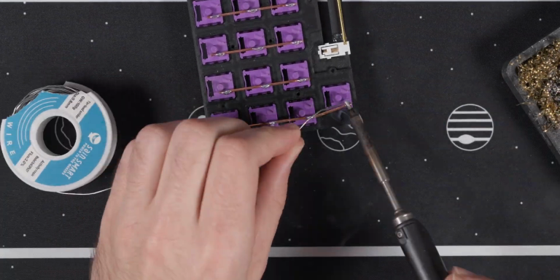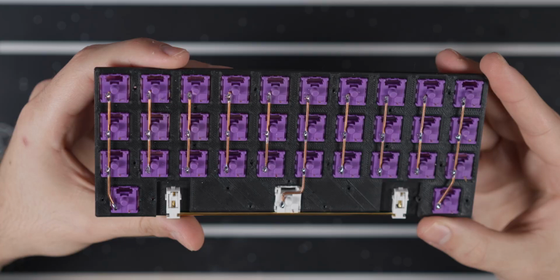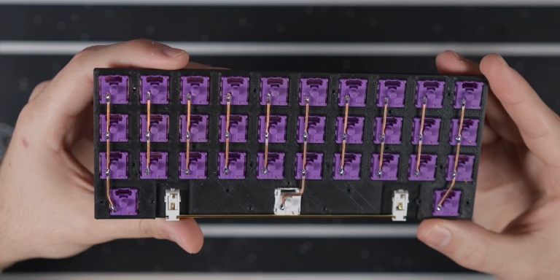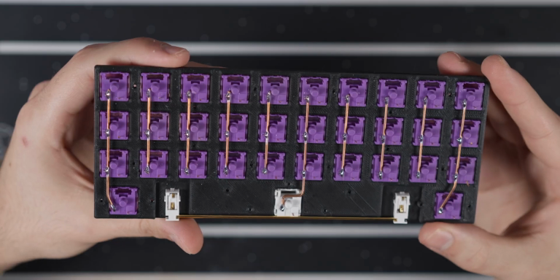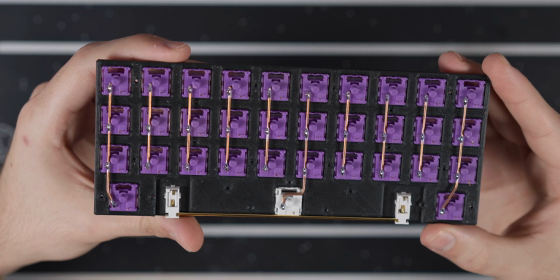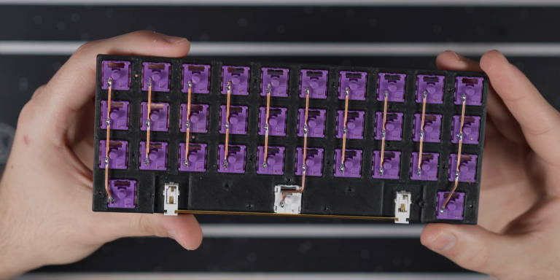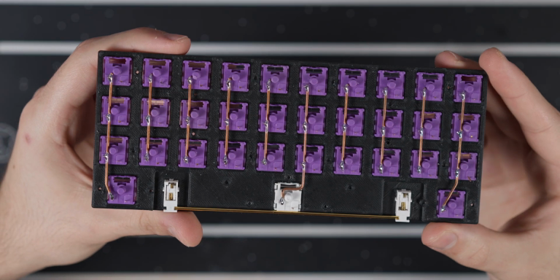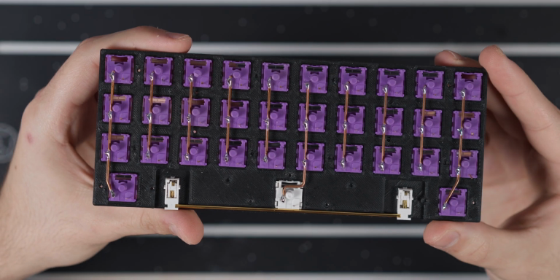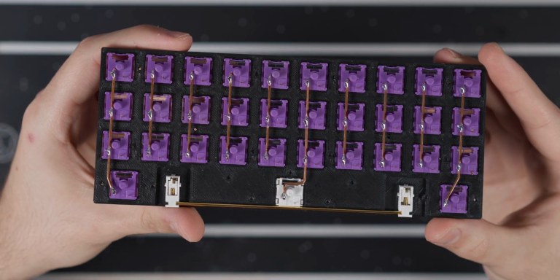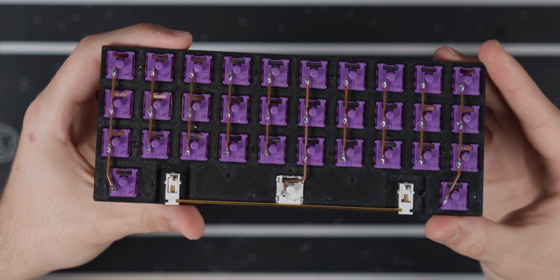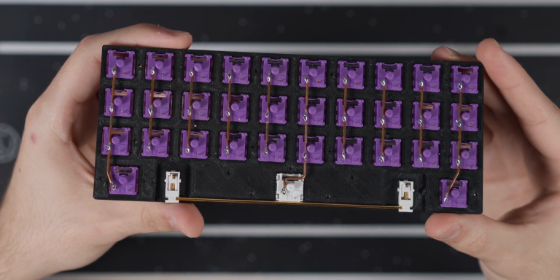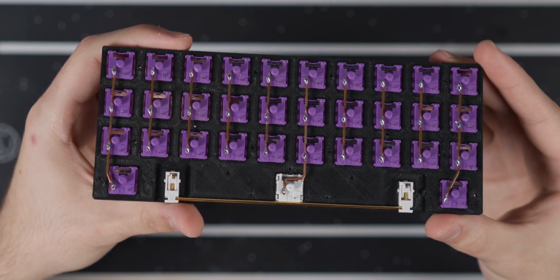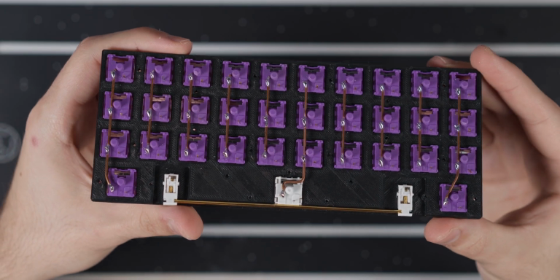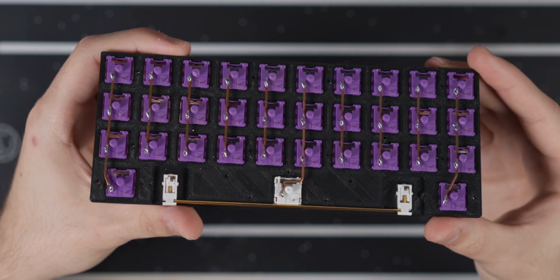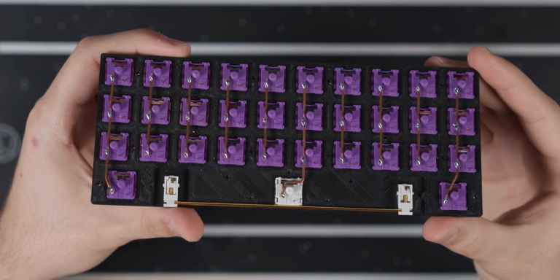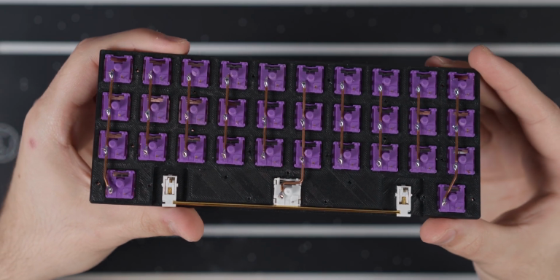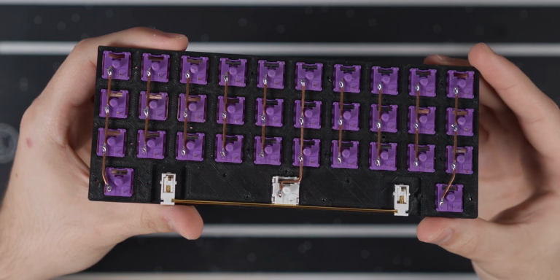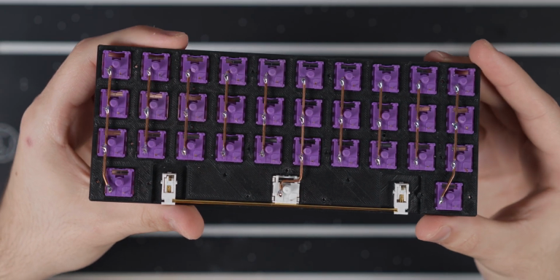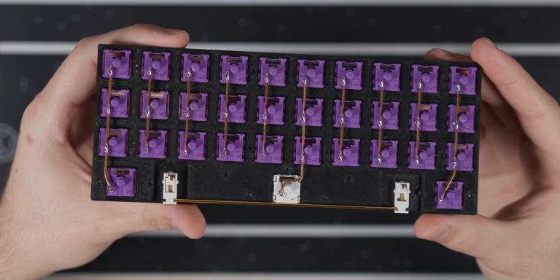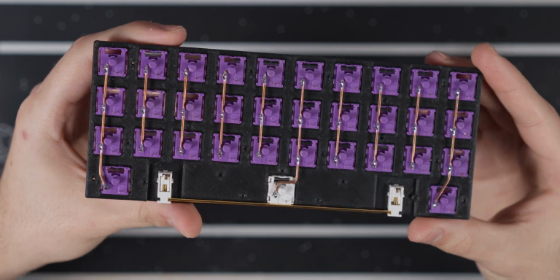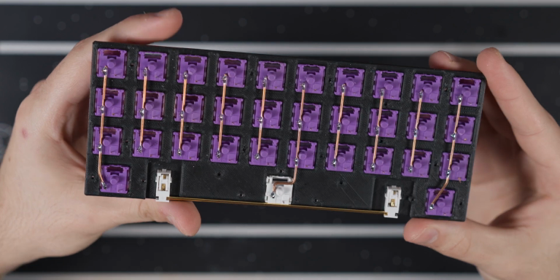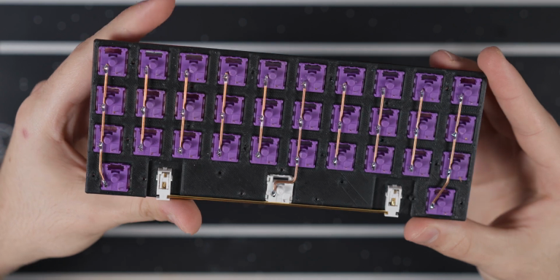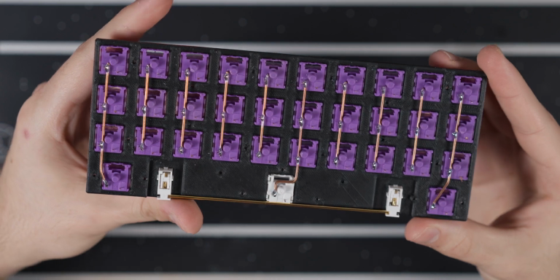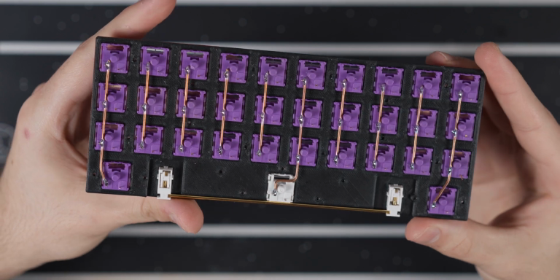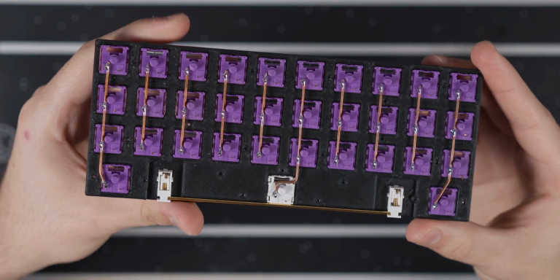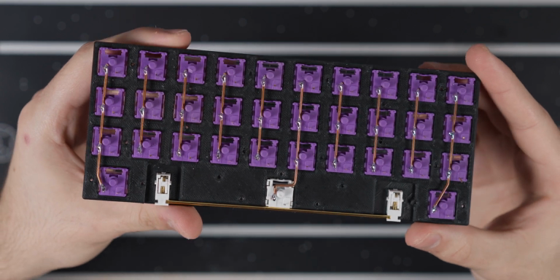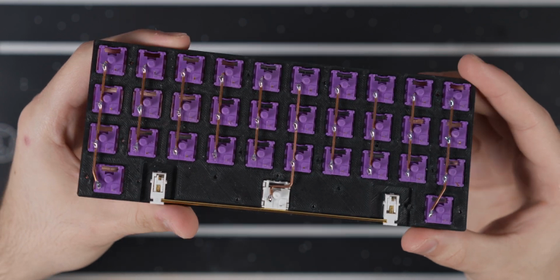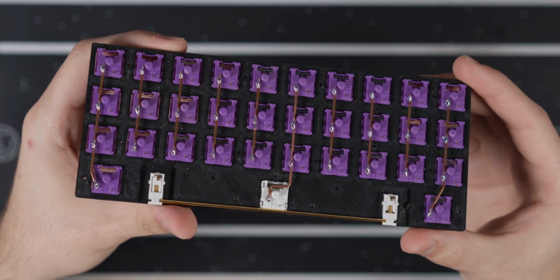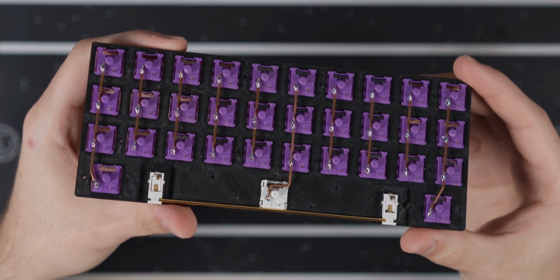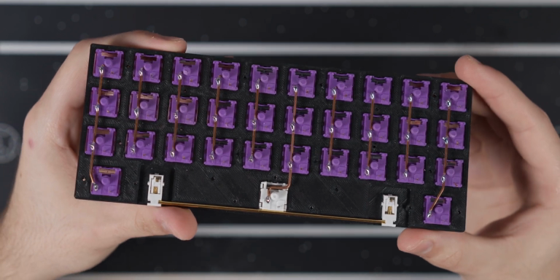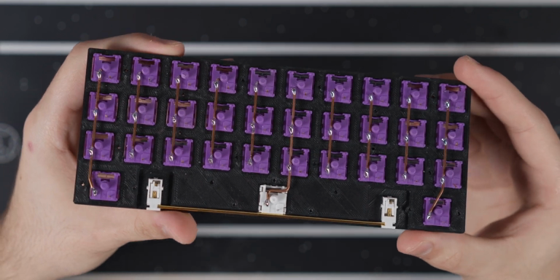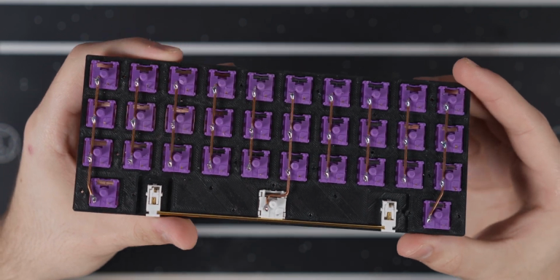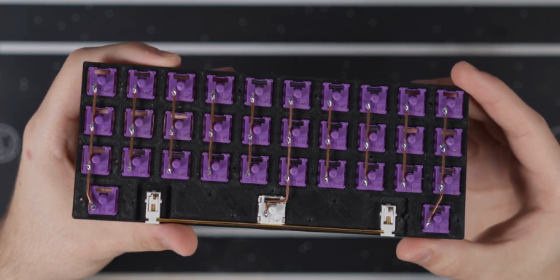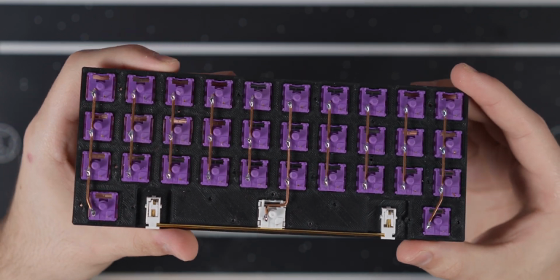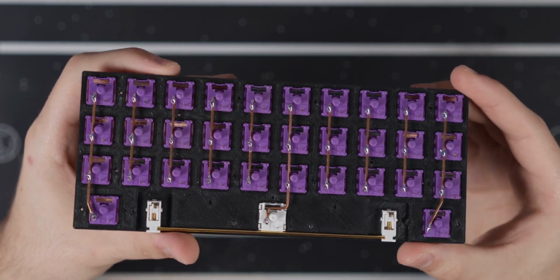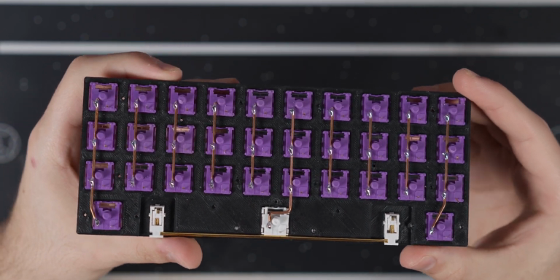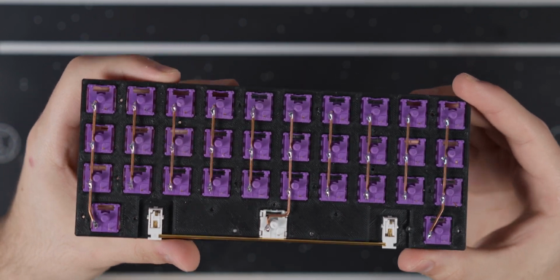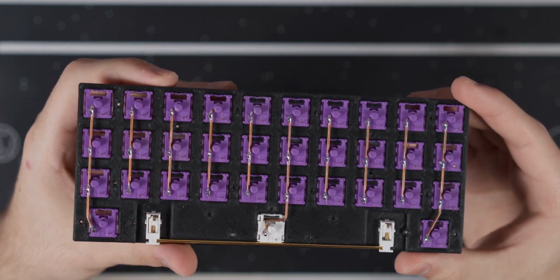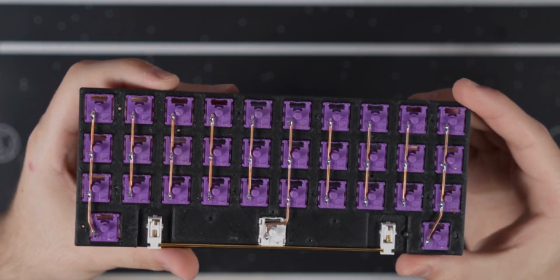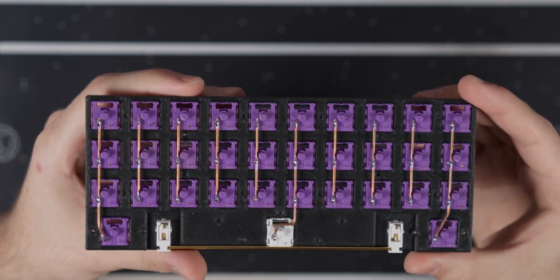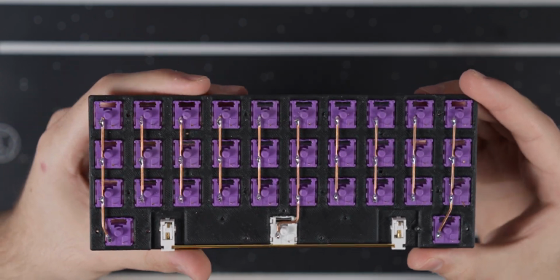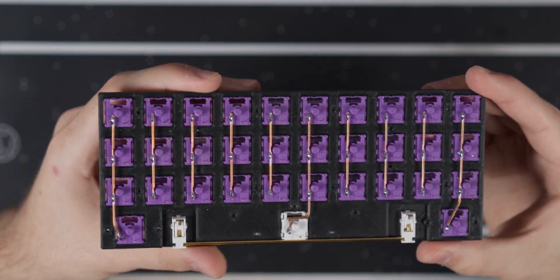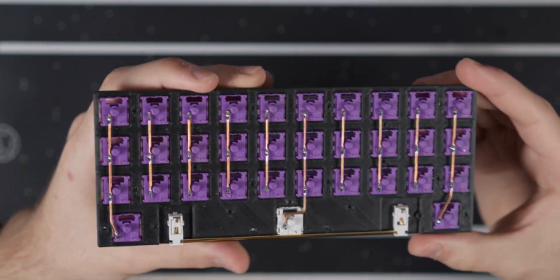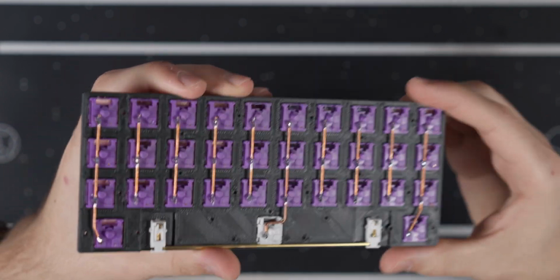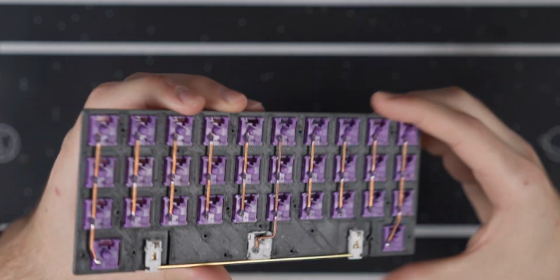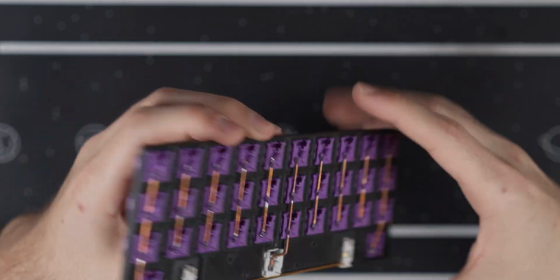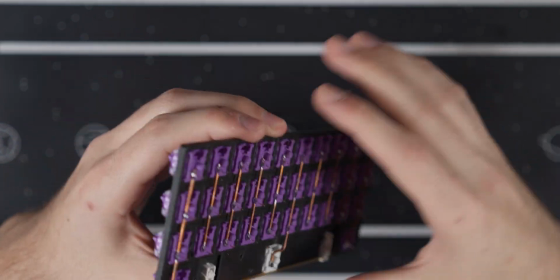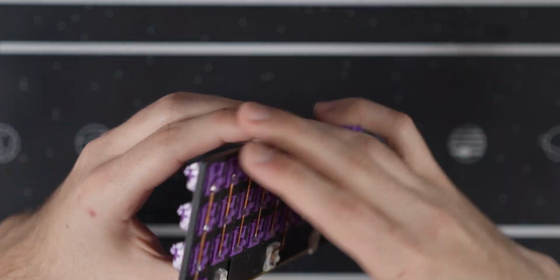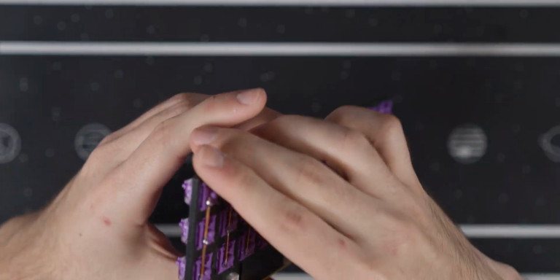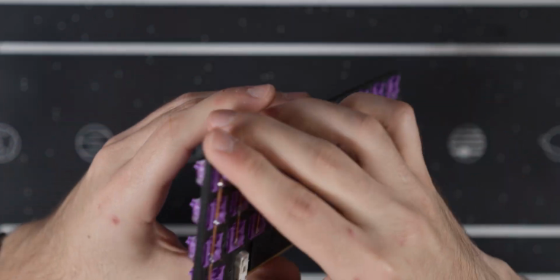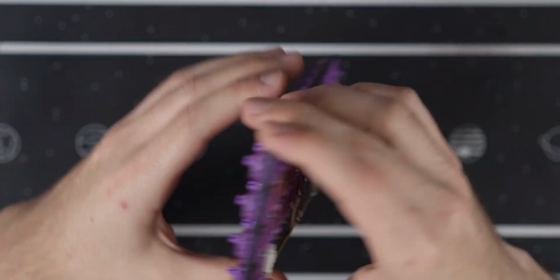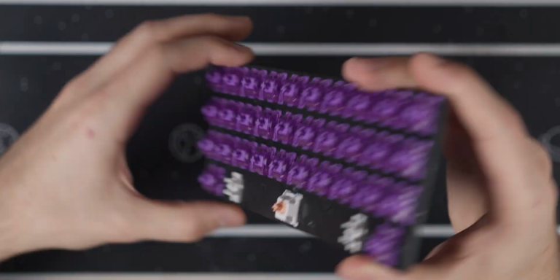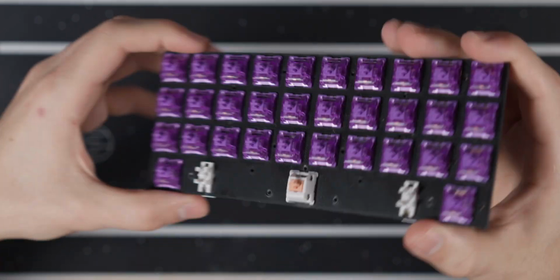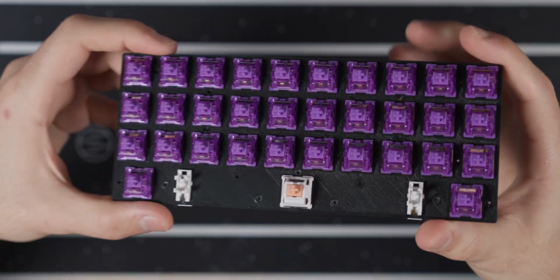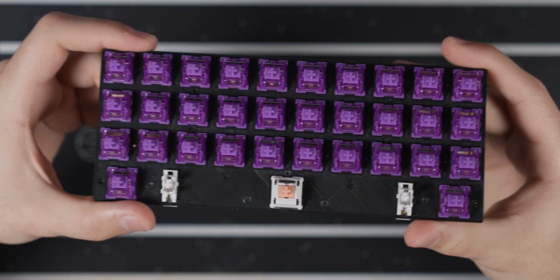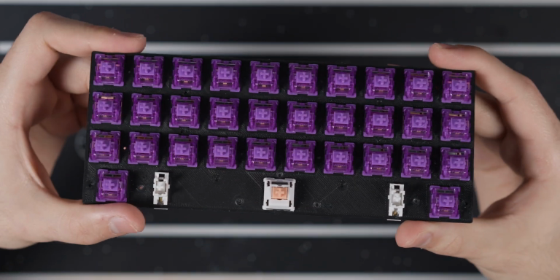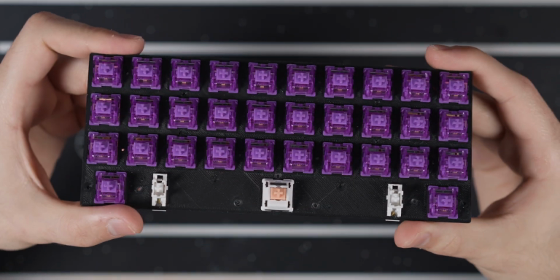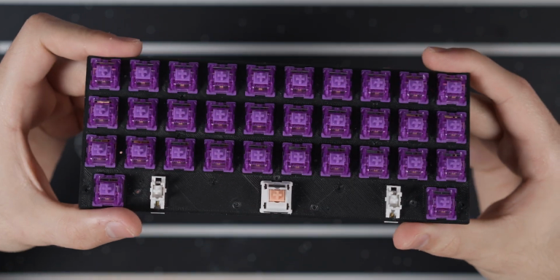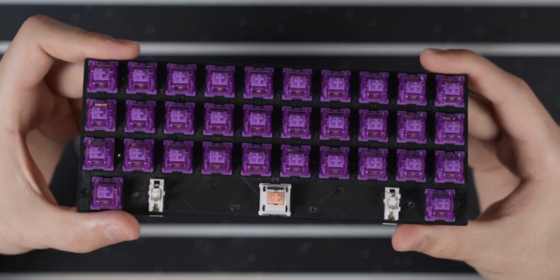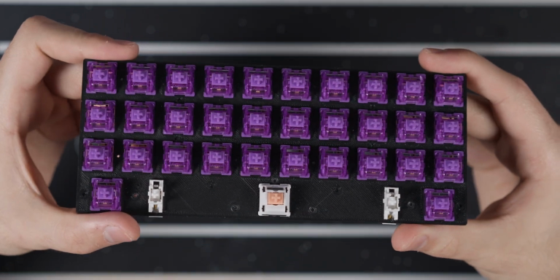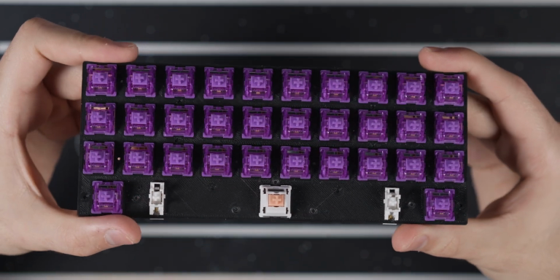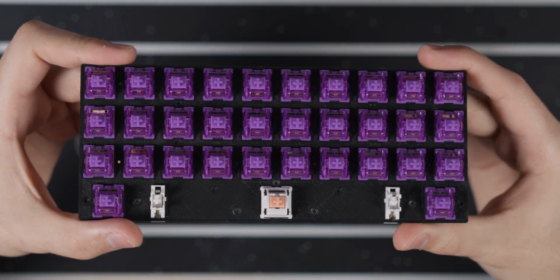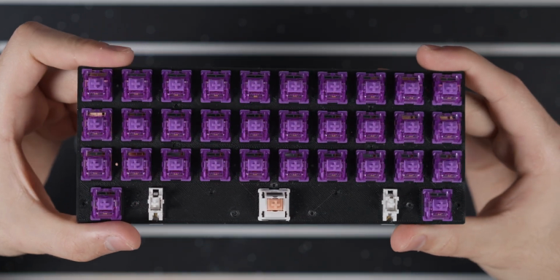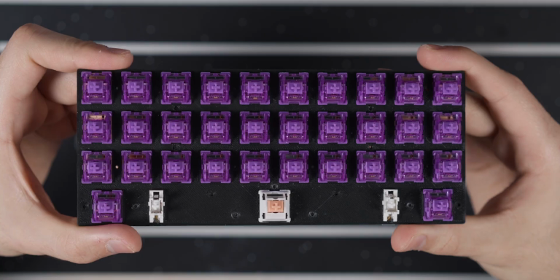This is a new plate, and in order to help with jamming issues I actually use a heavier switch for the spacebar. This one in particular is a lubed and filmed holy panda.